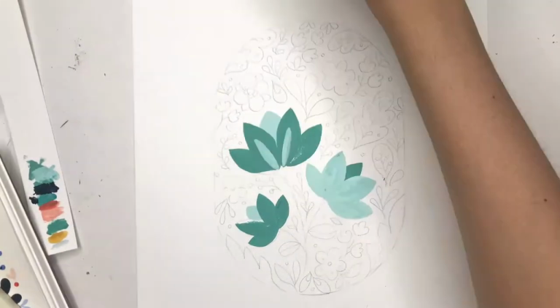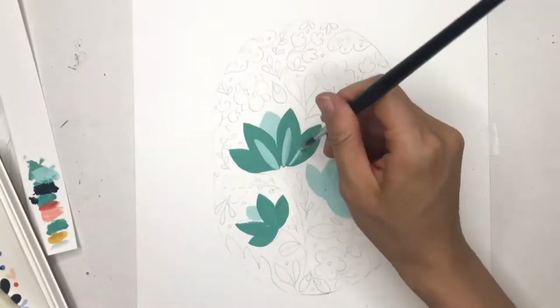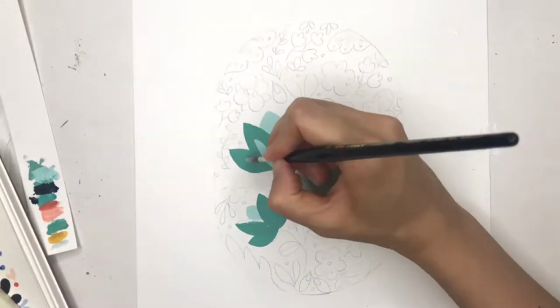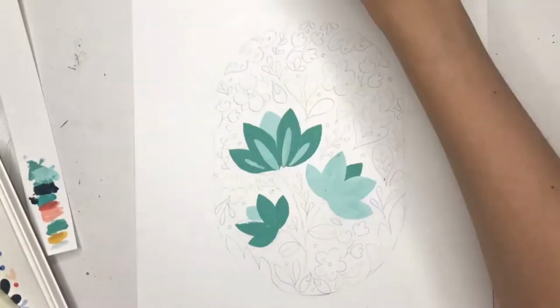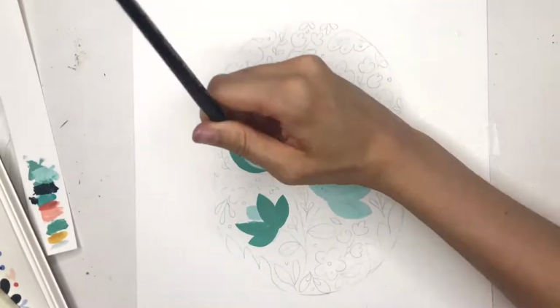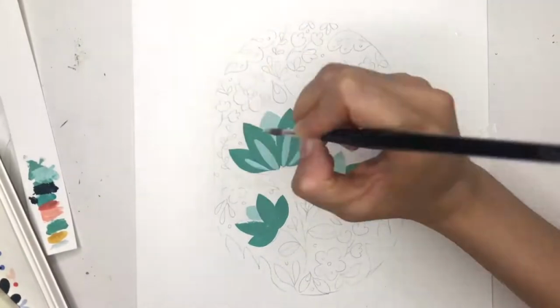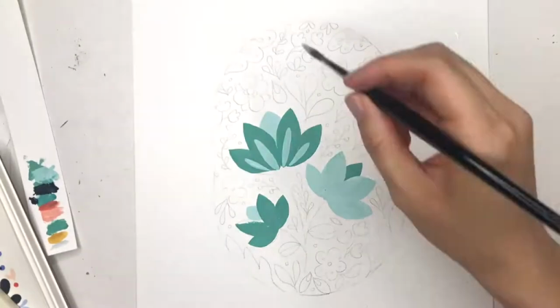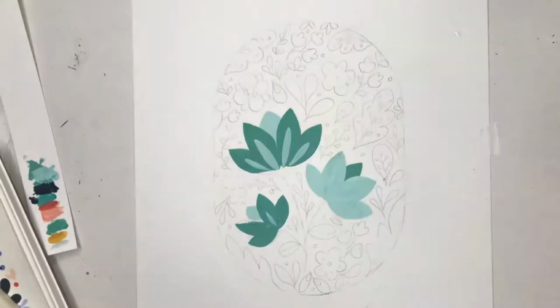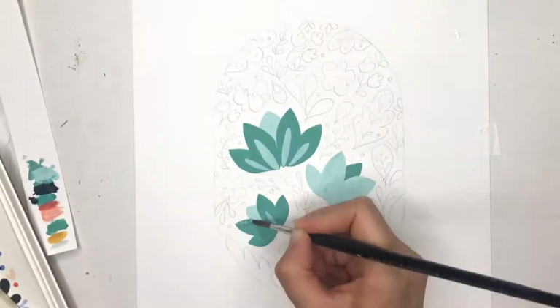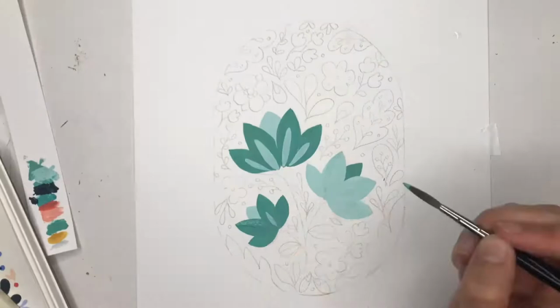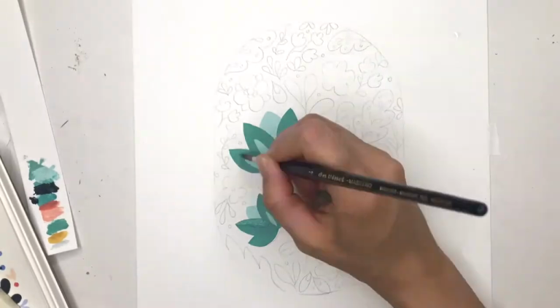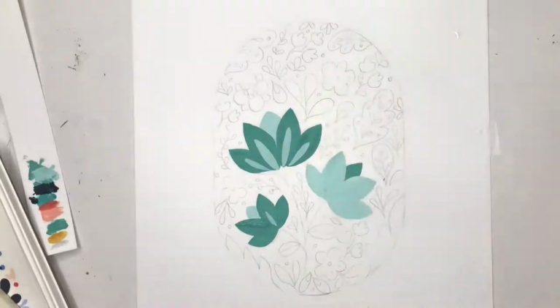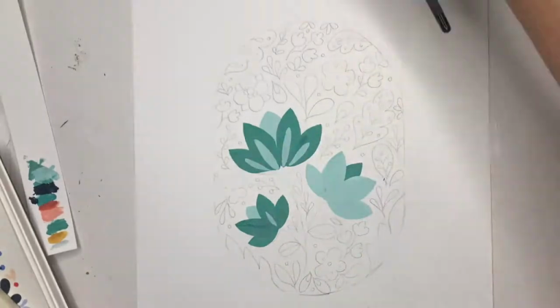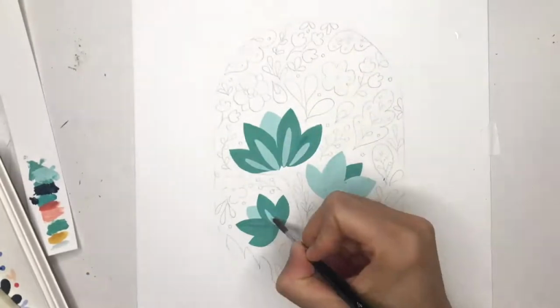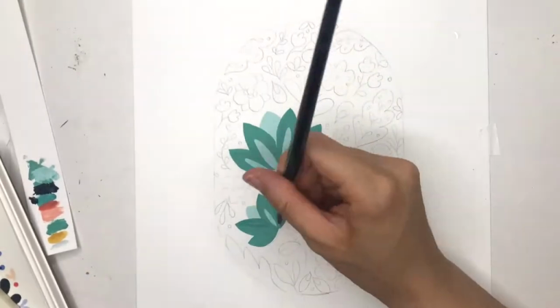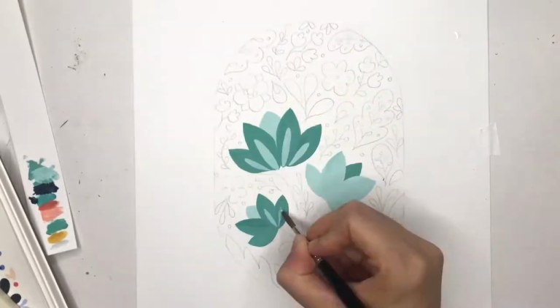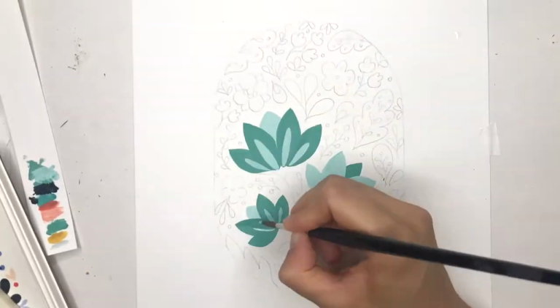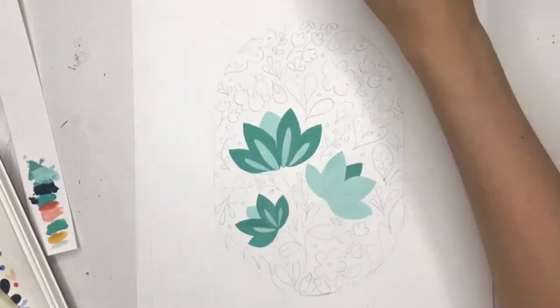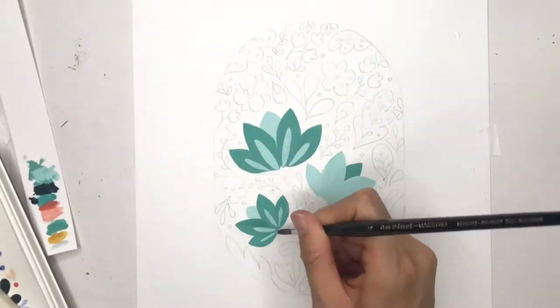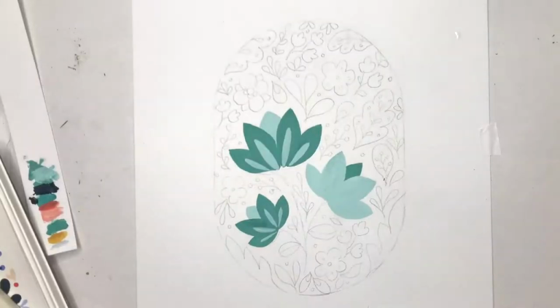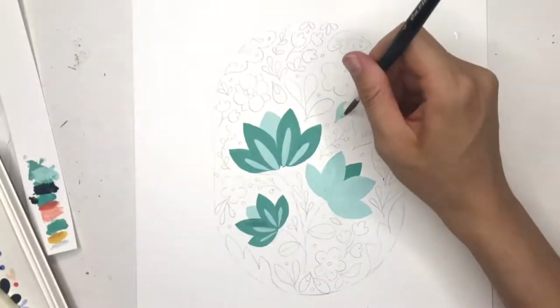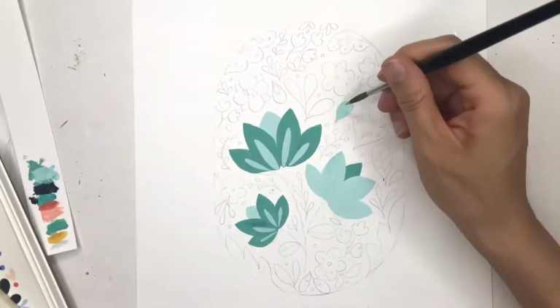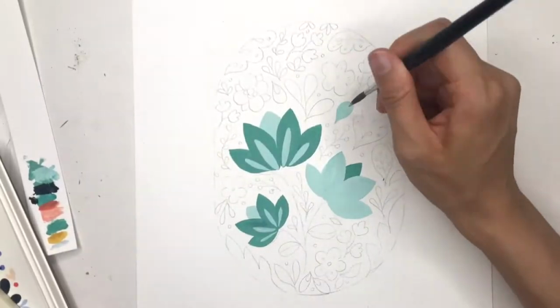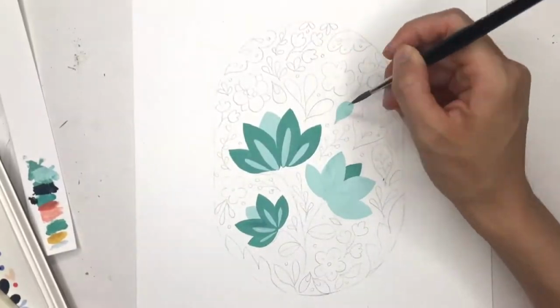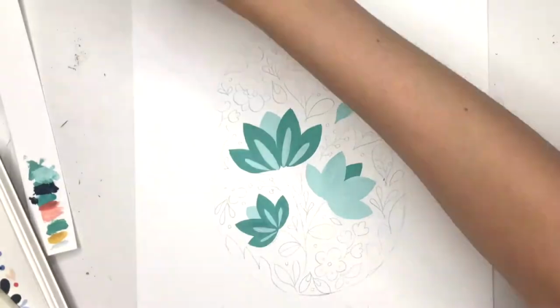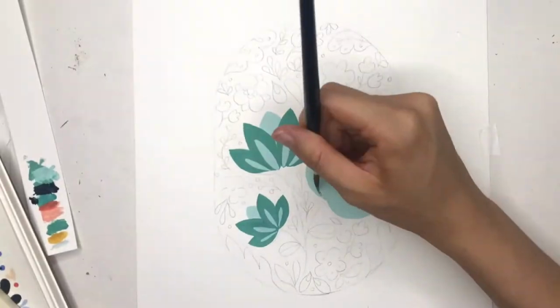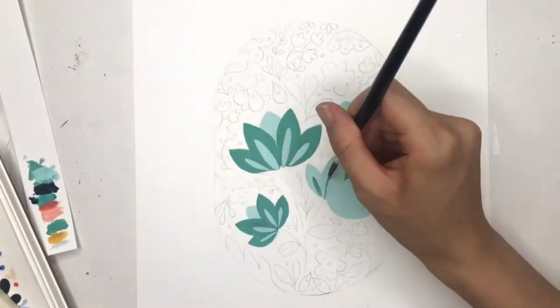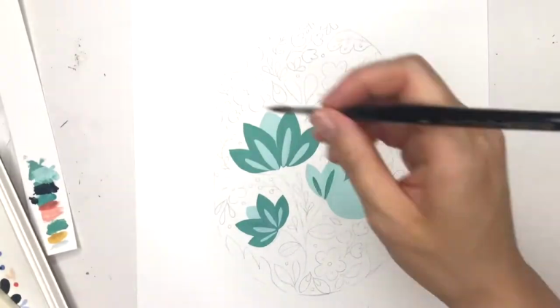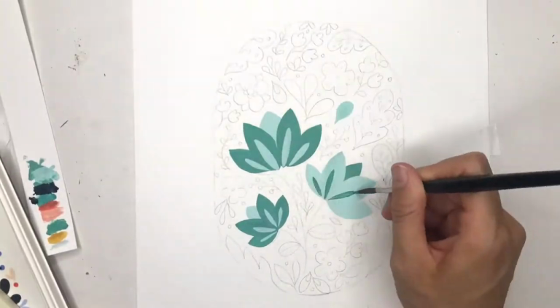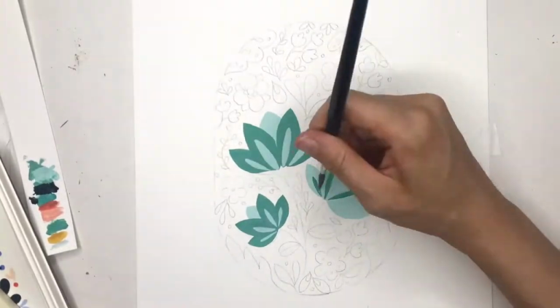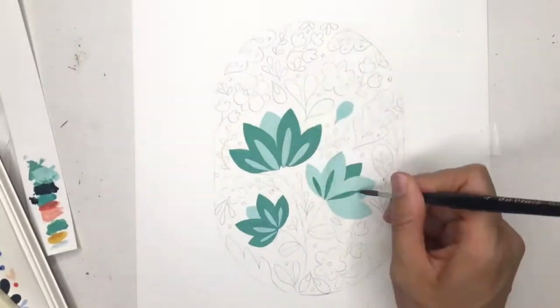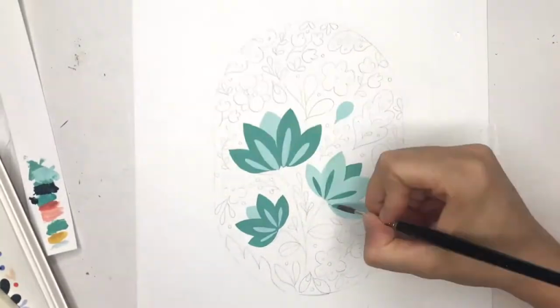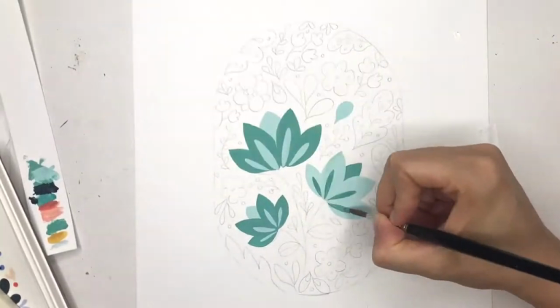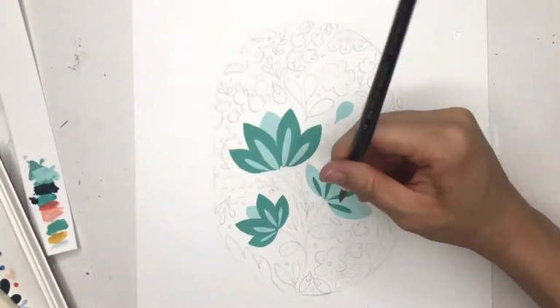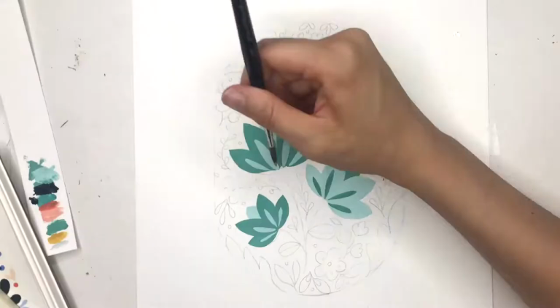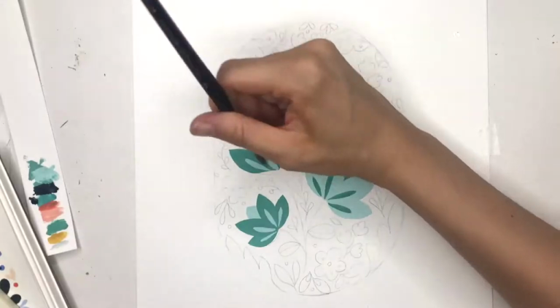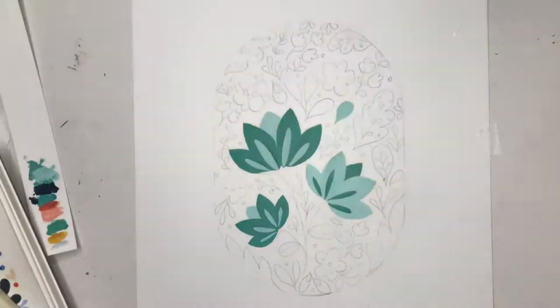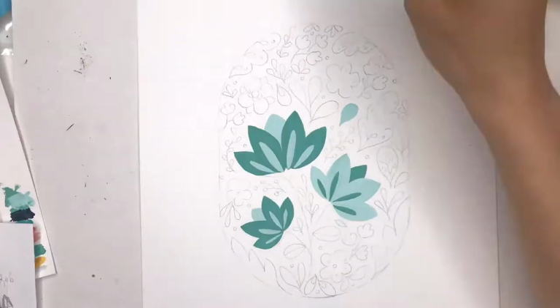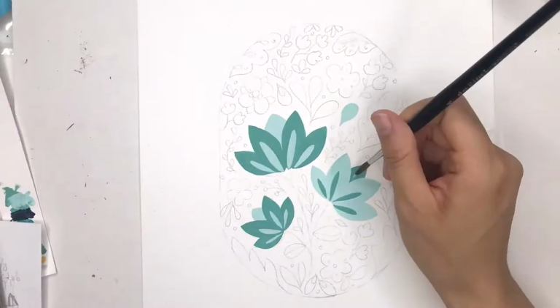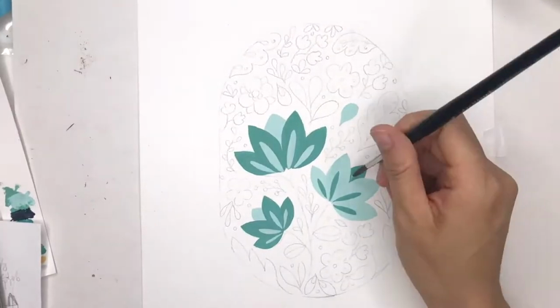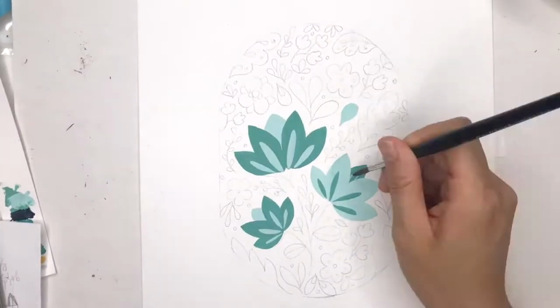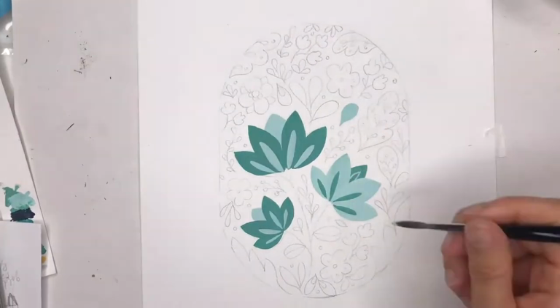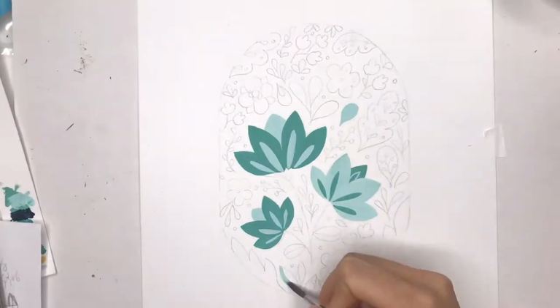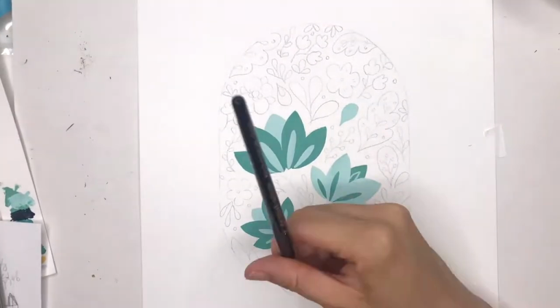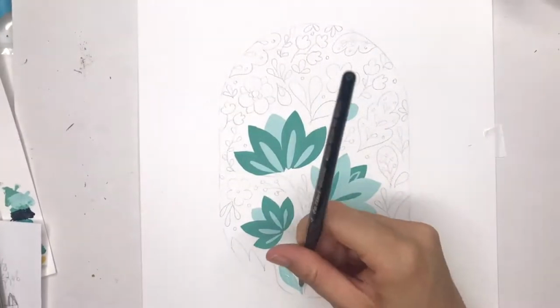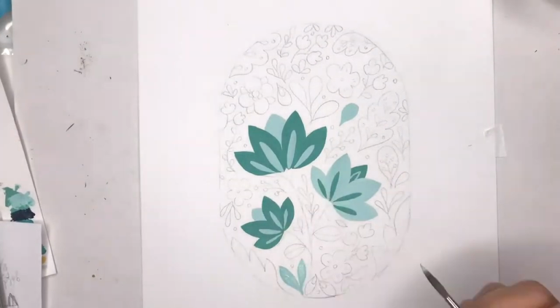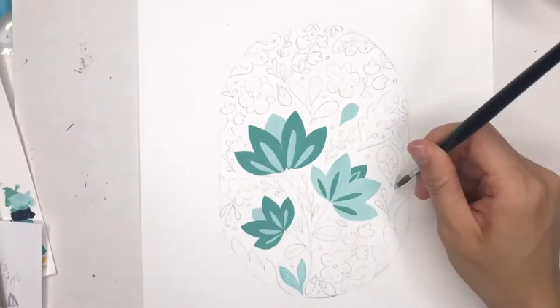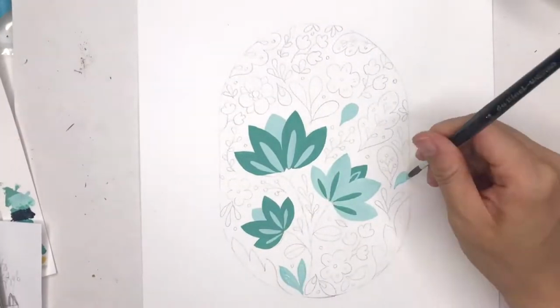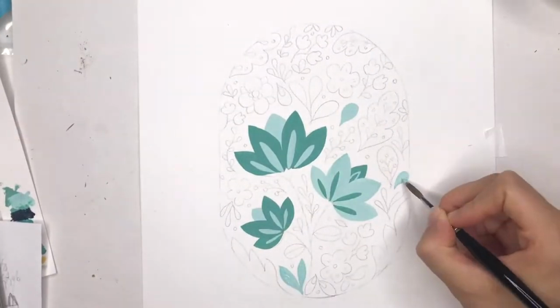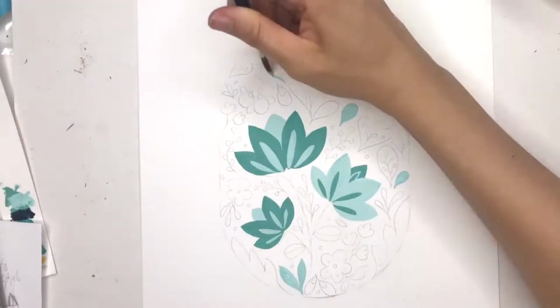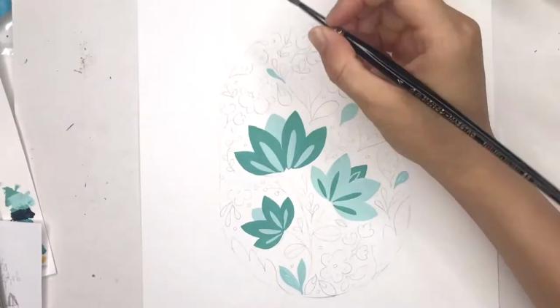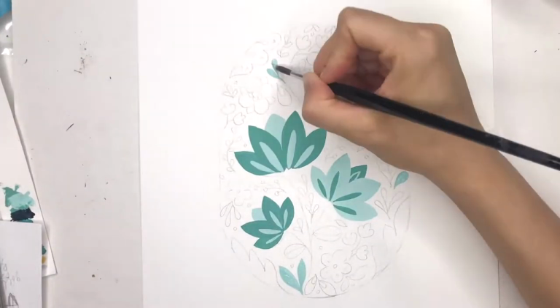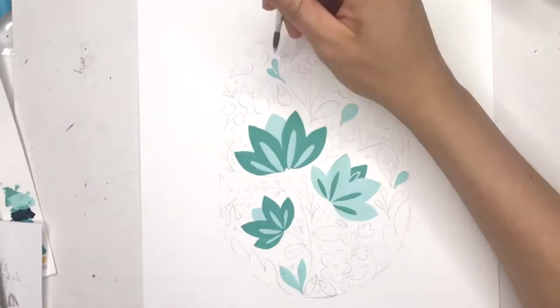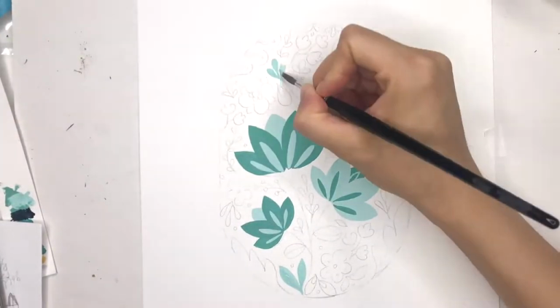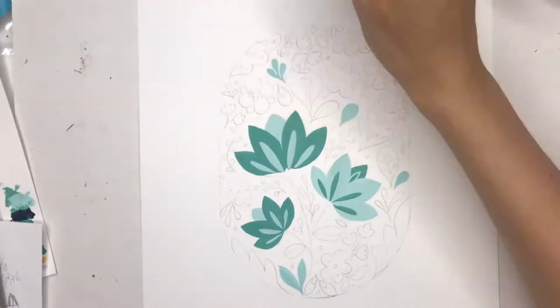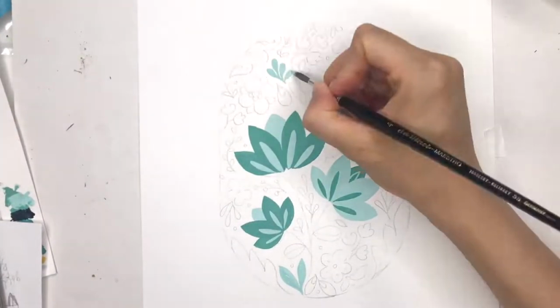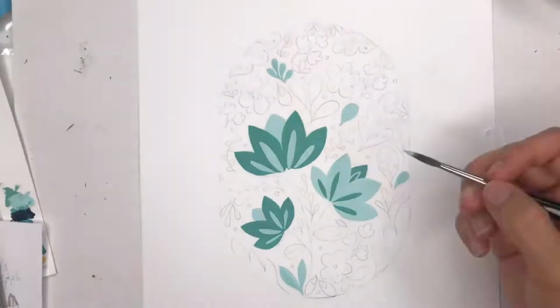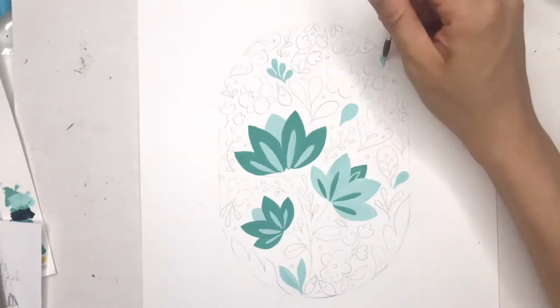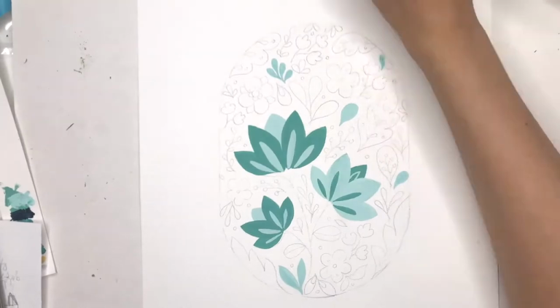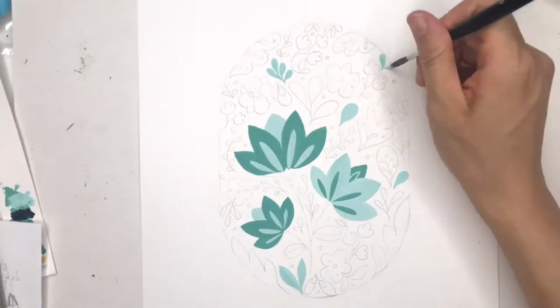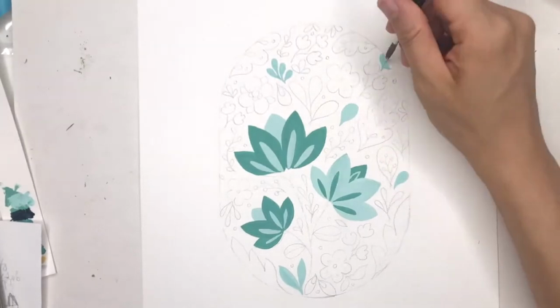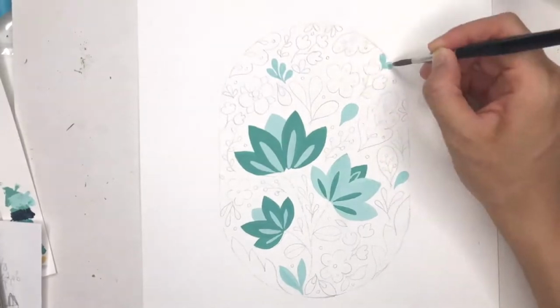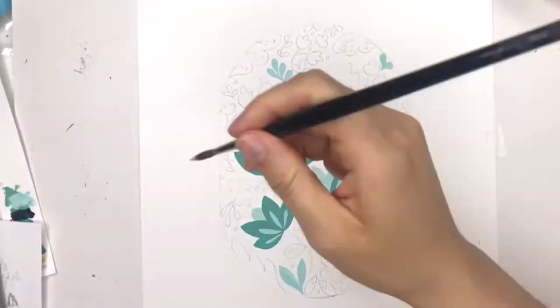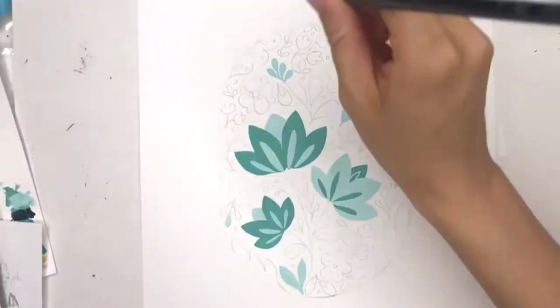After I'm done painting the large flowers, I'm going to continue using the same green and blue on the leaves that are surrounding the flowers.